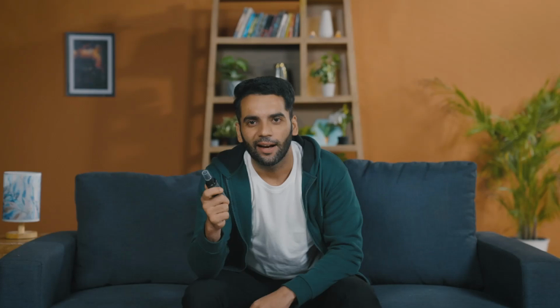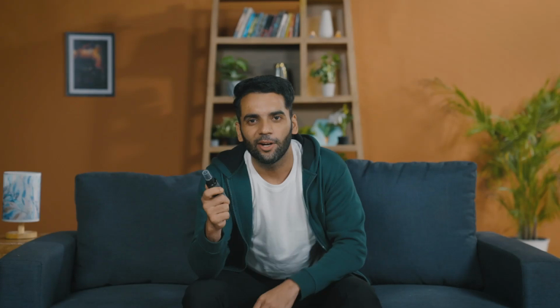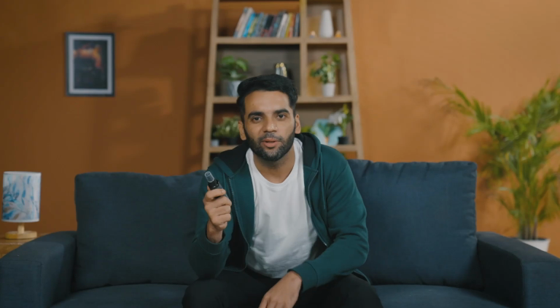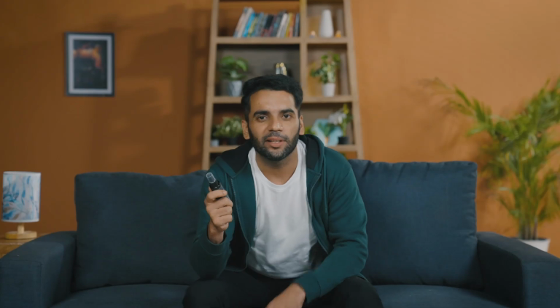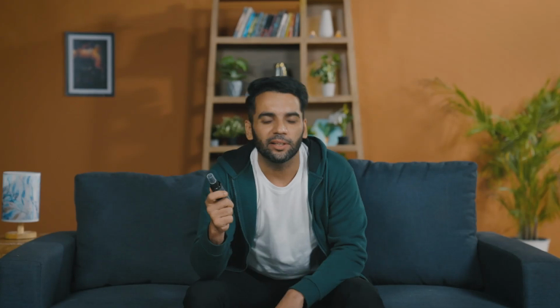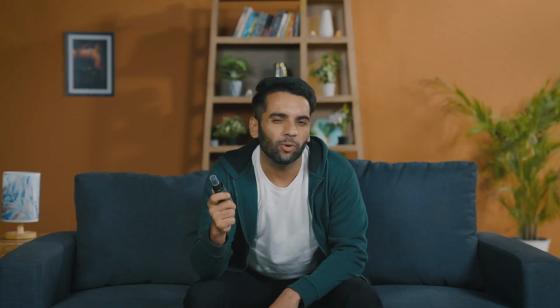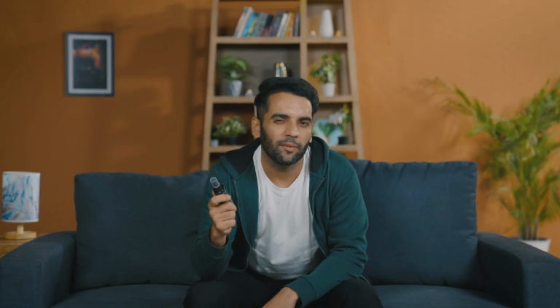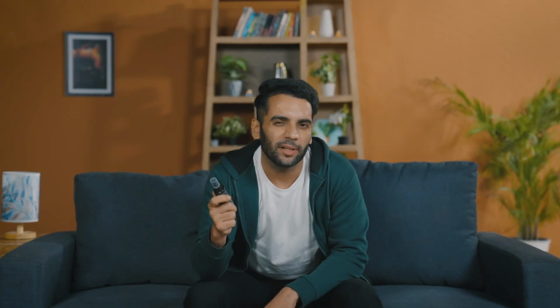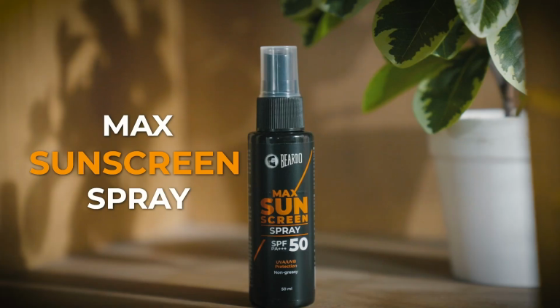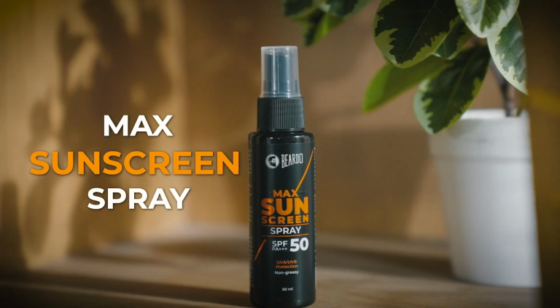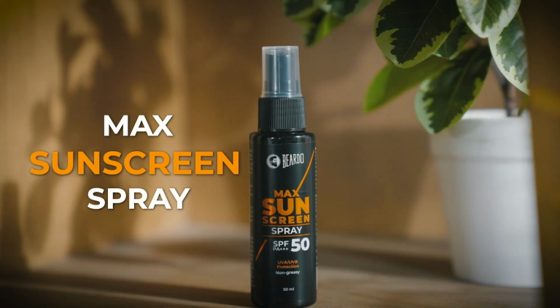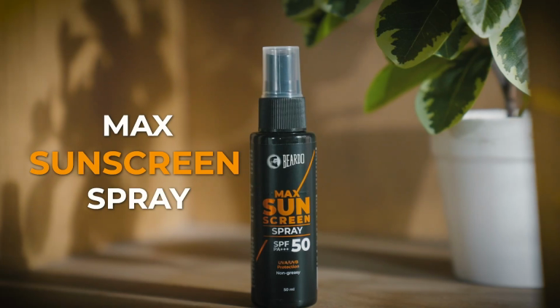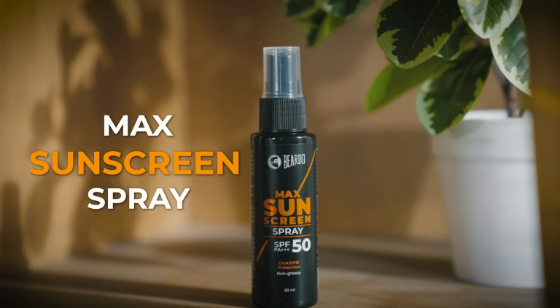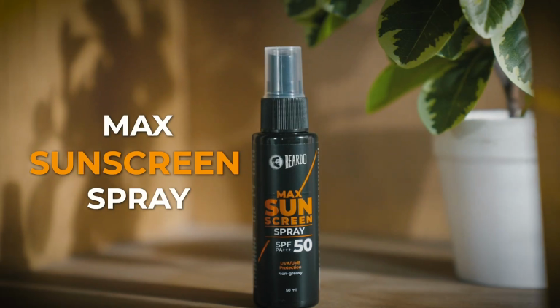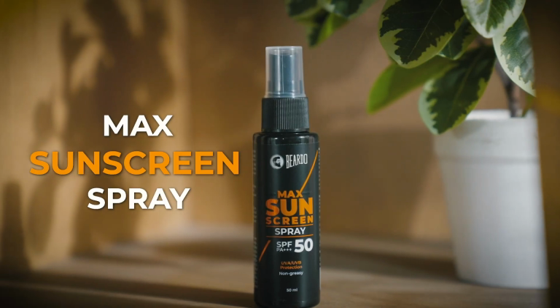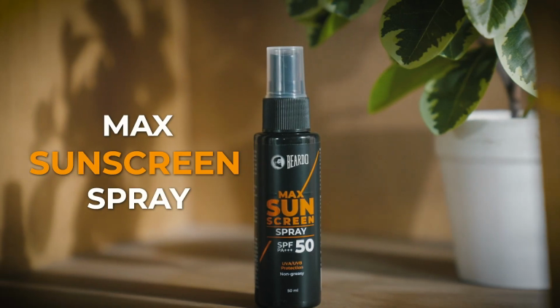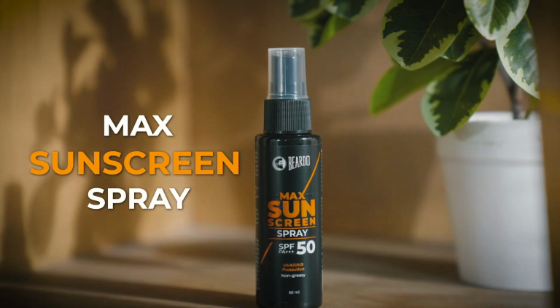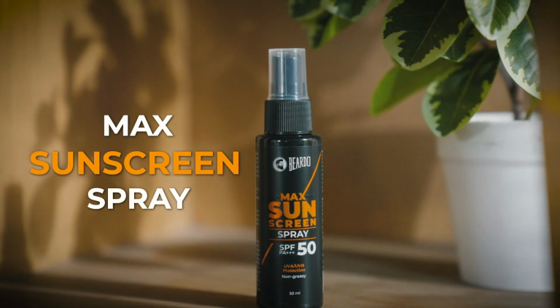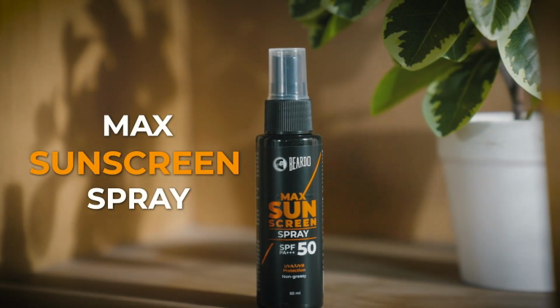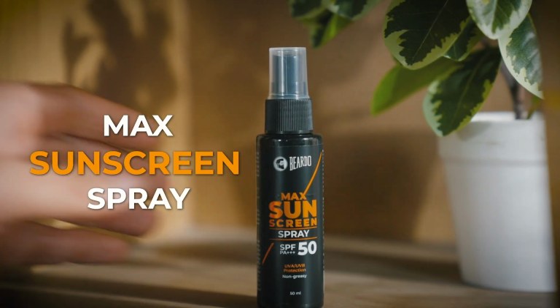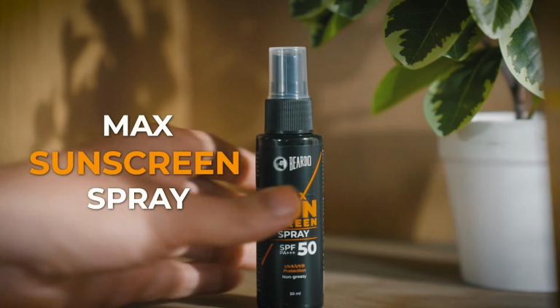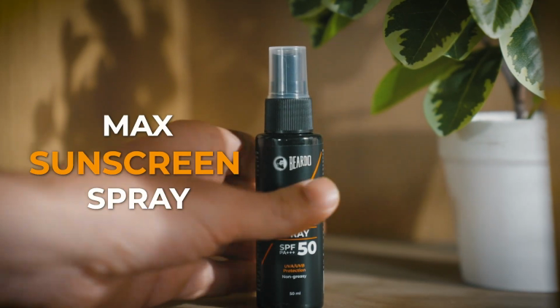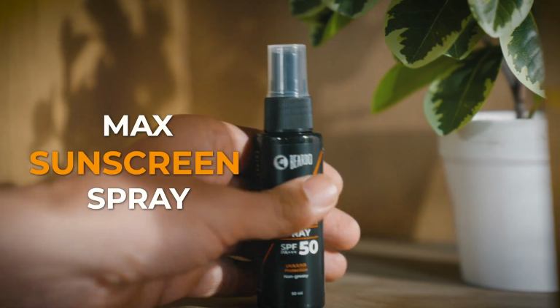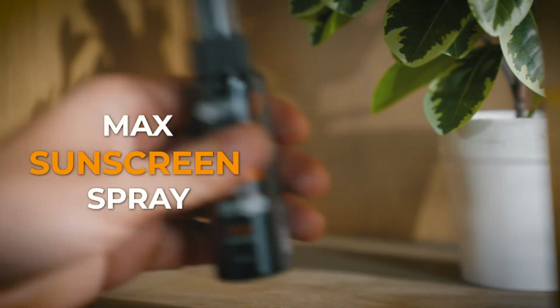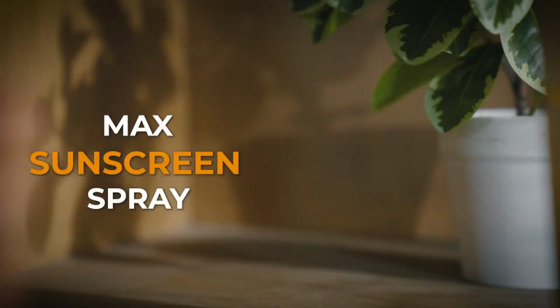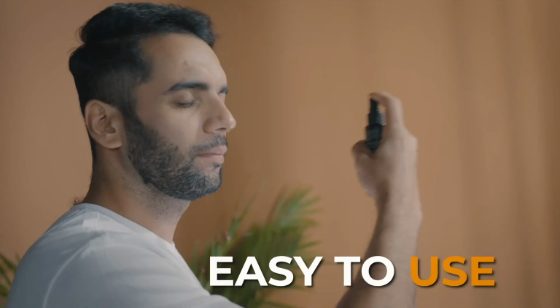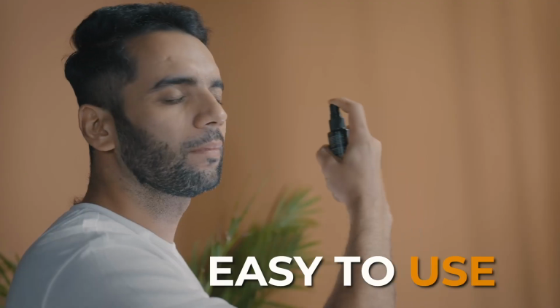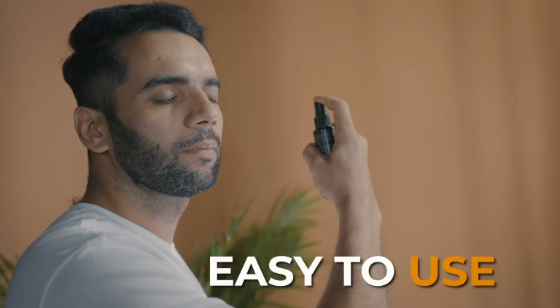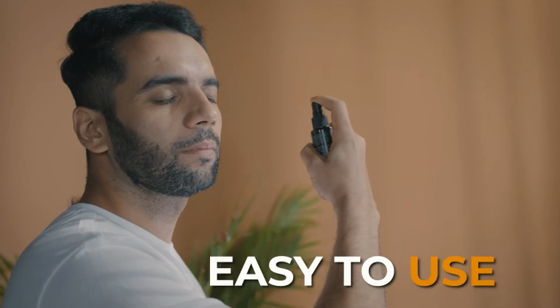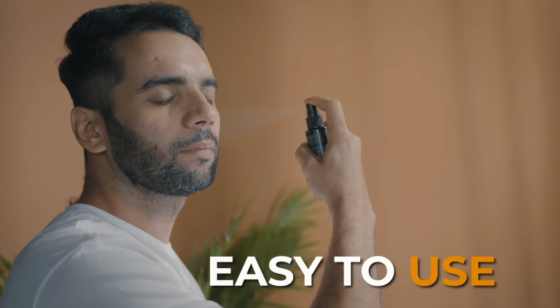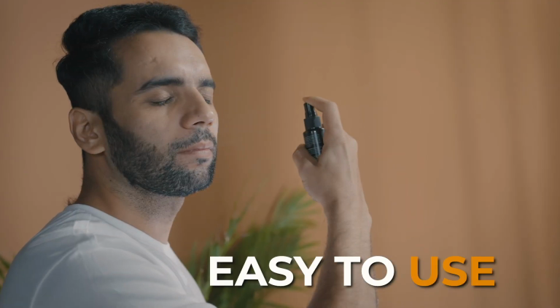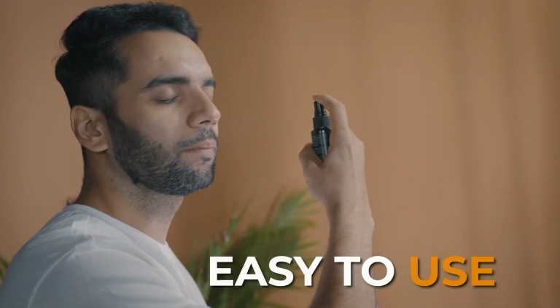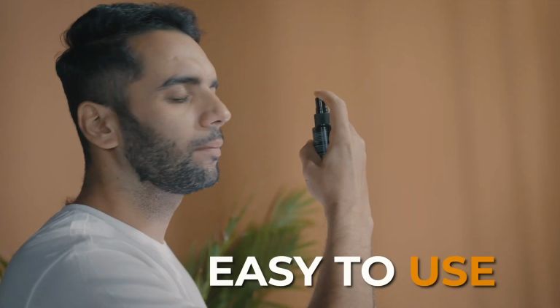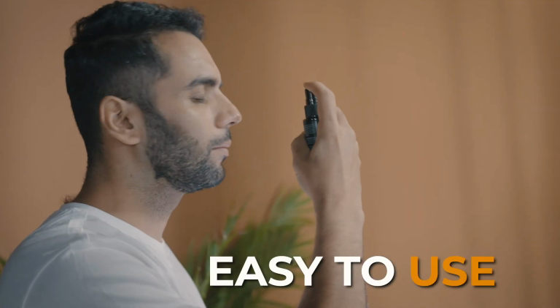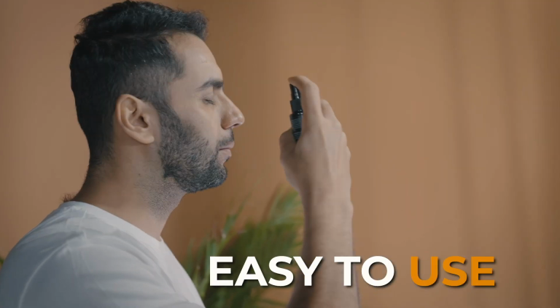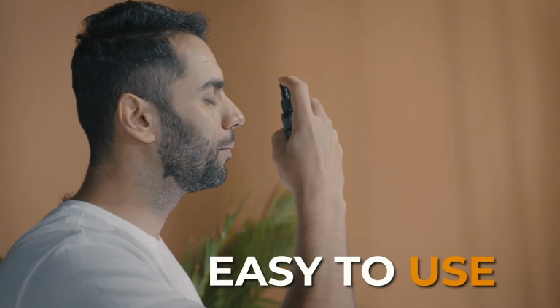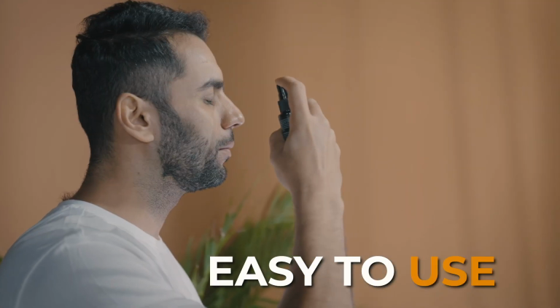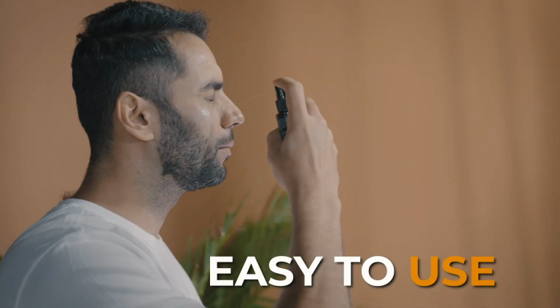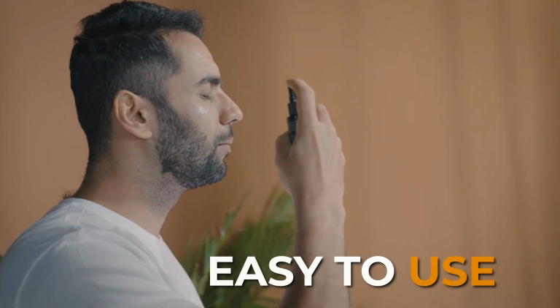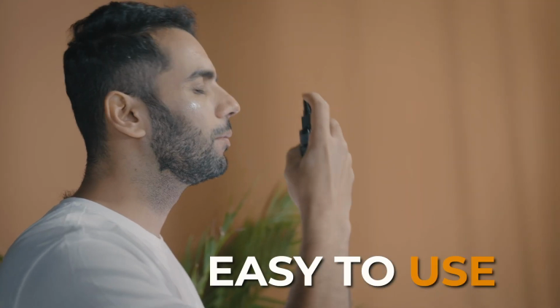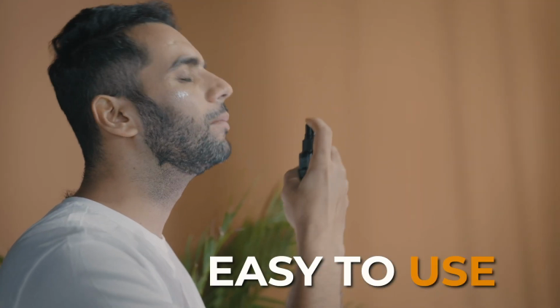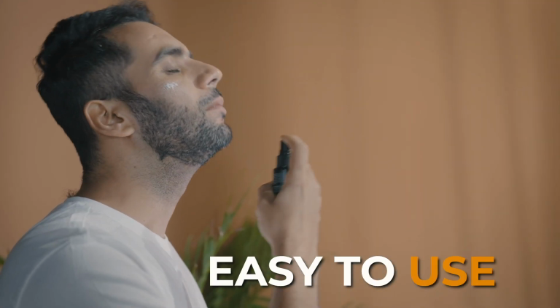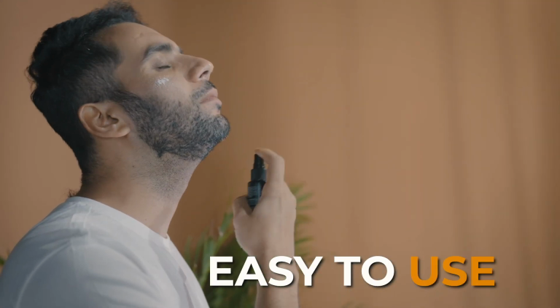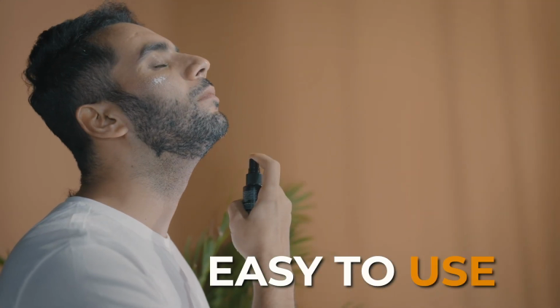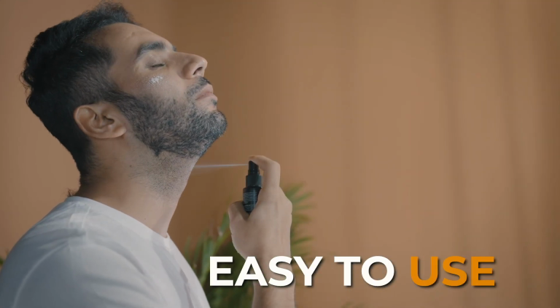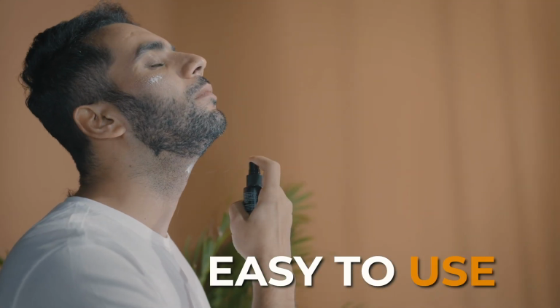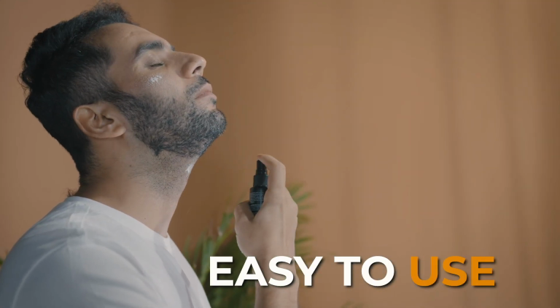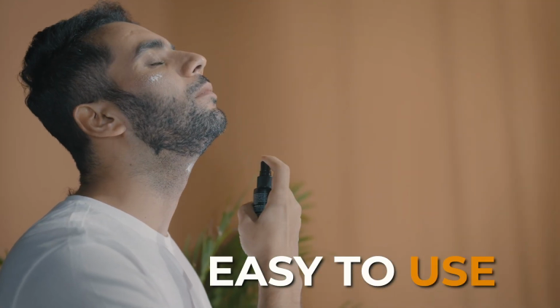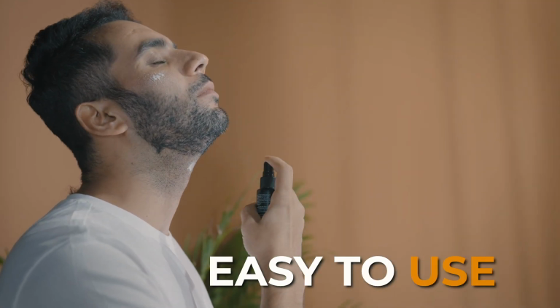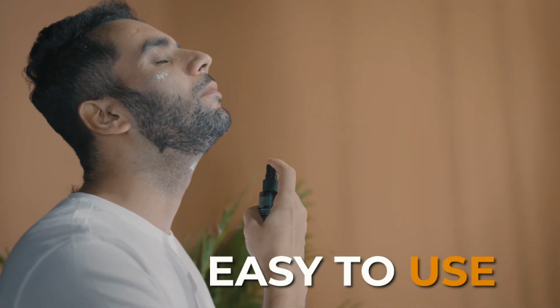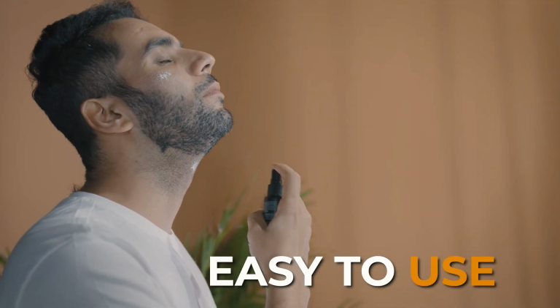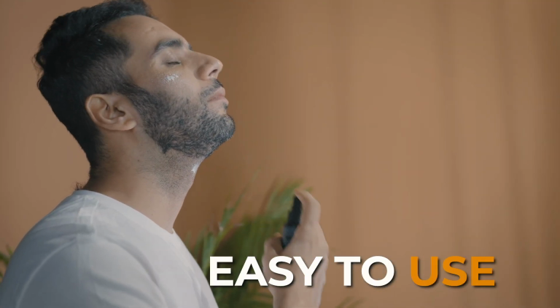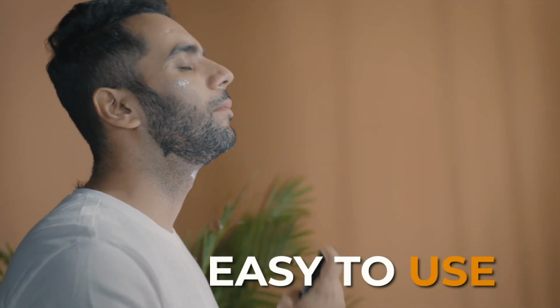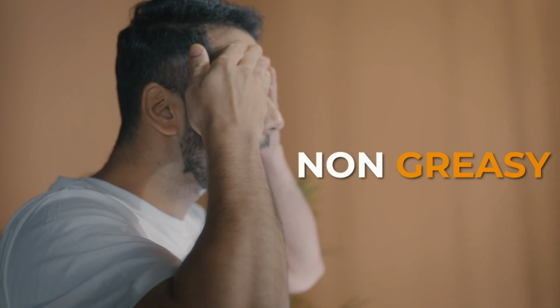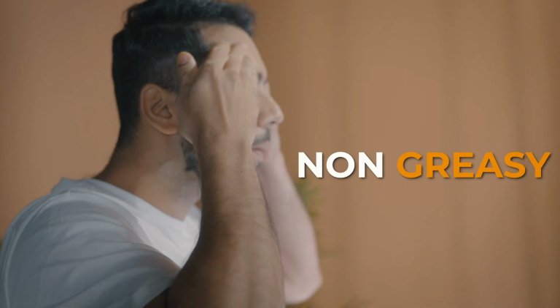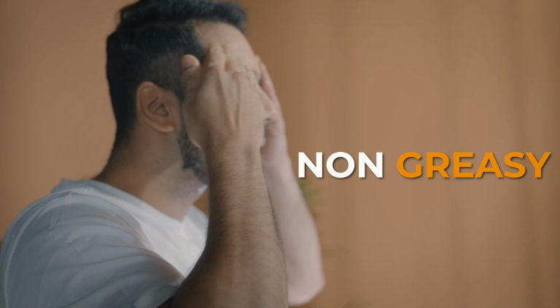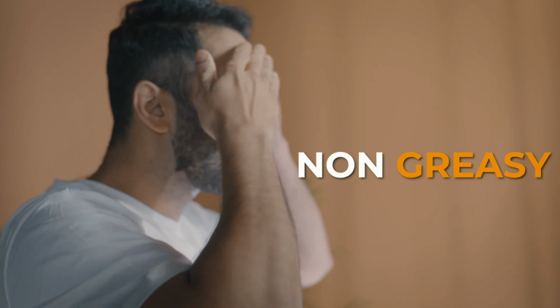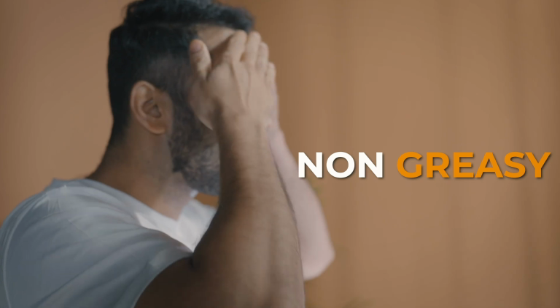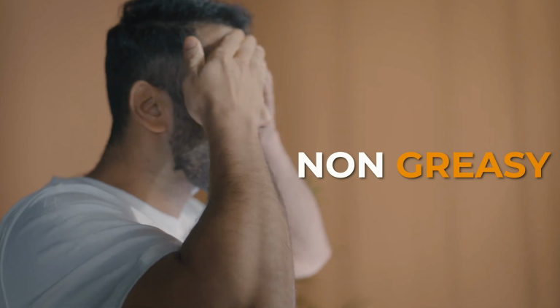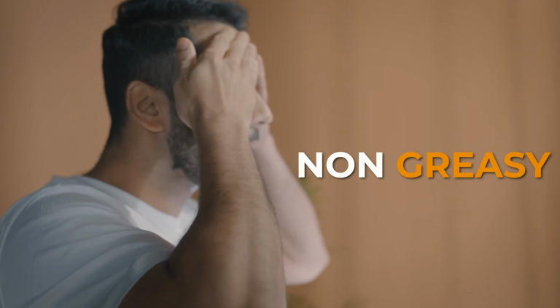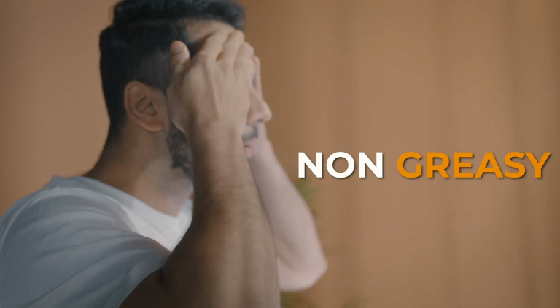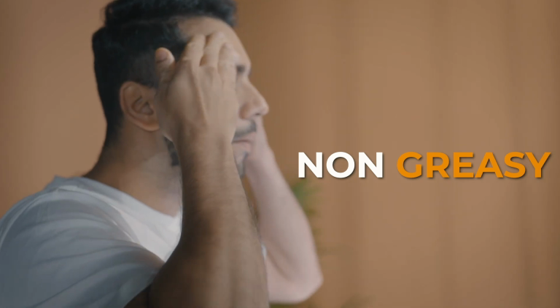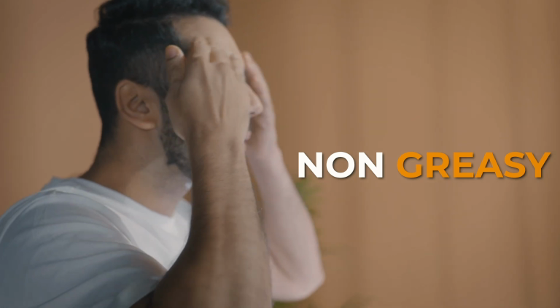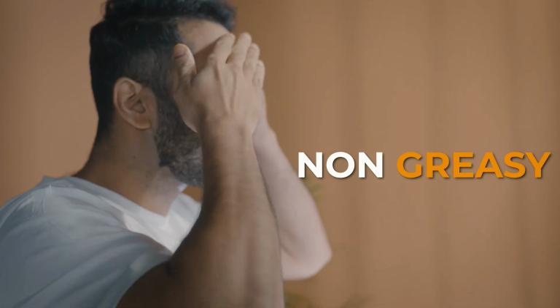I don't think you have any reason to buy Beado Max sunscreen. Although this is super easy to use, let's take a look at this non-greasy formula.